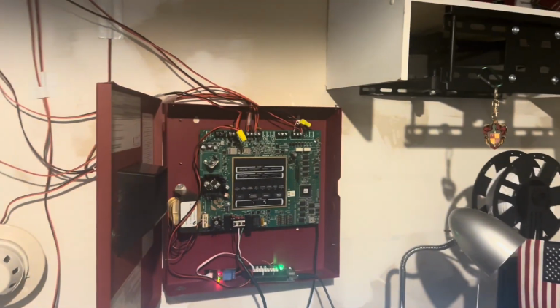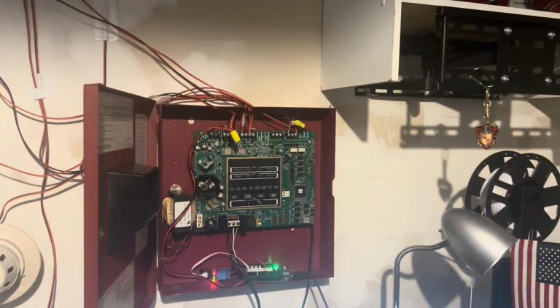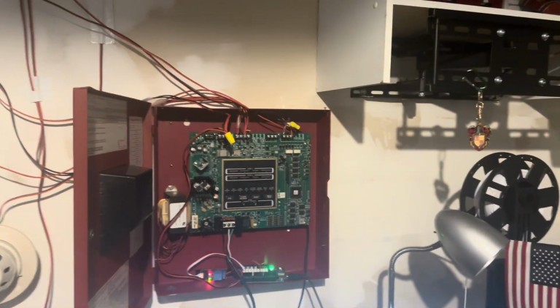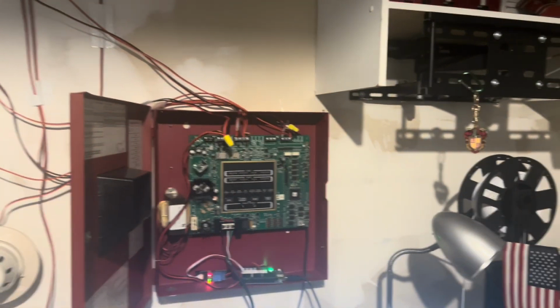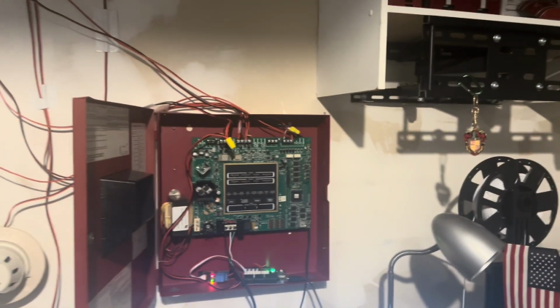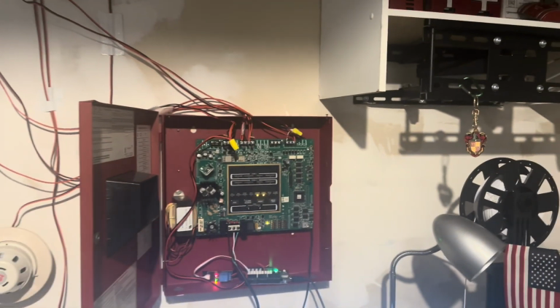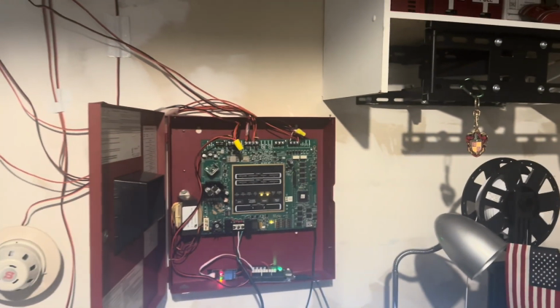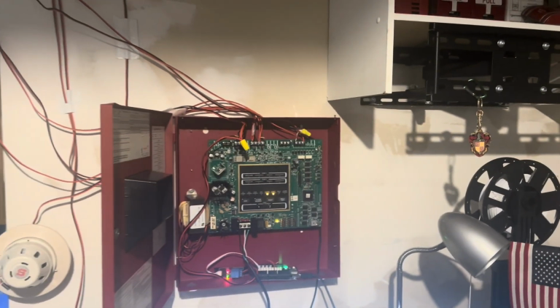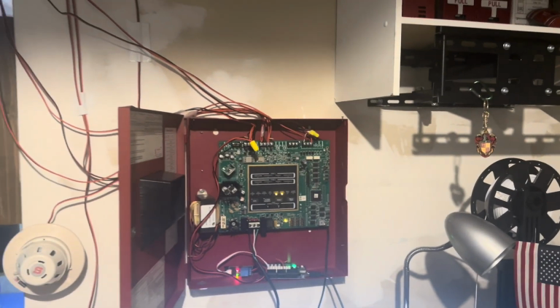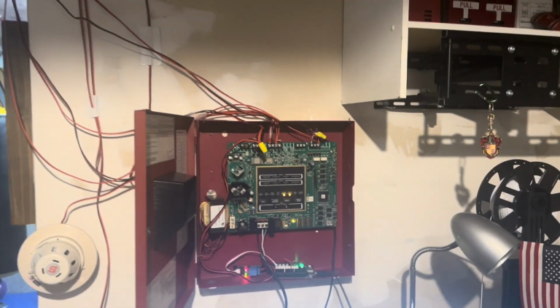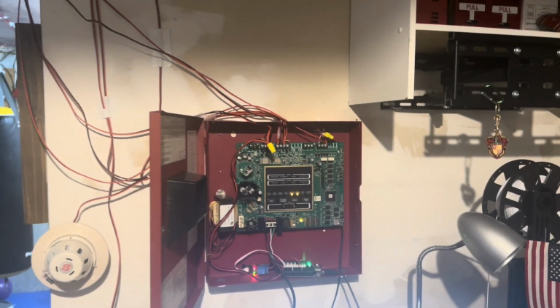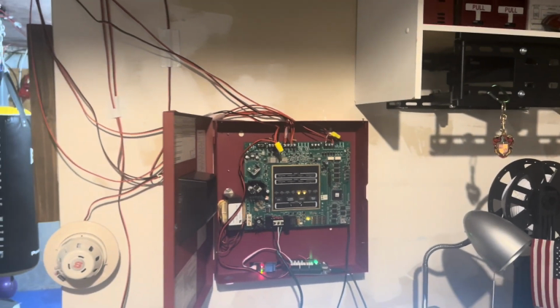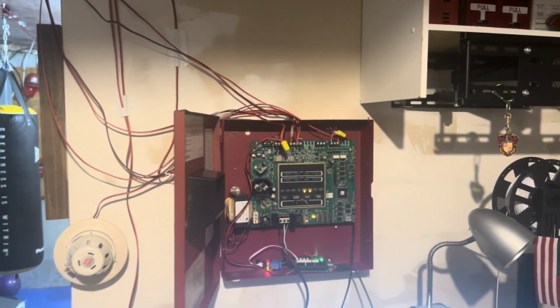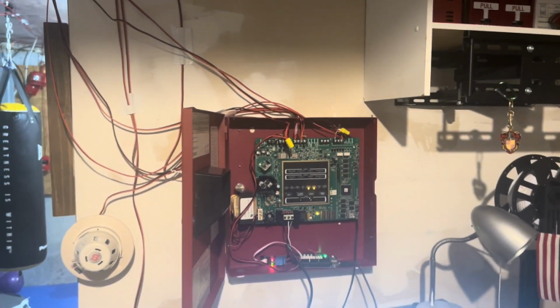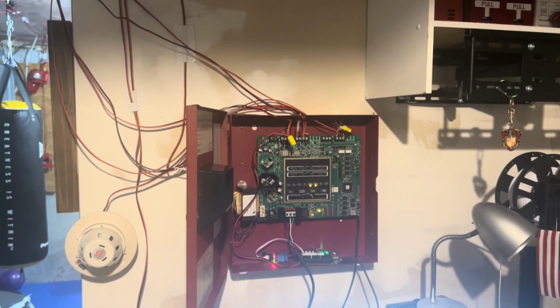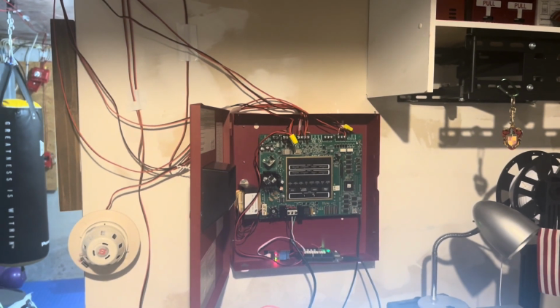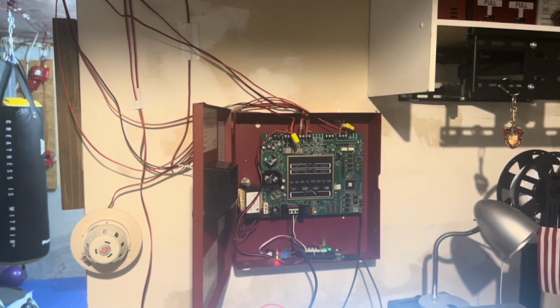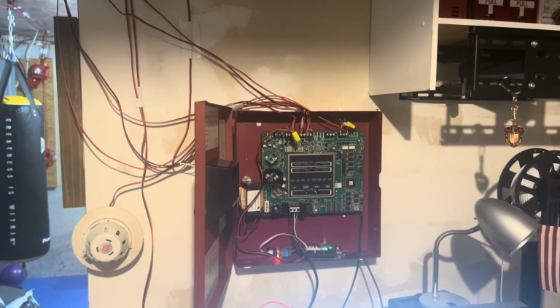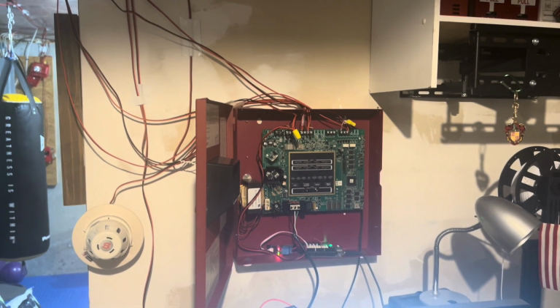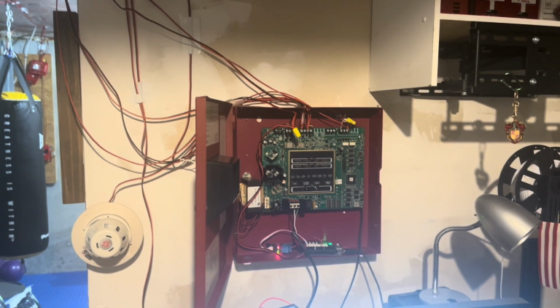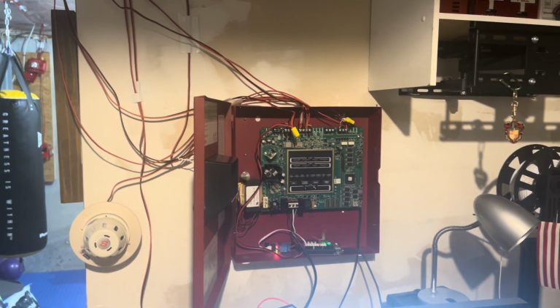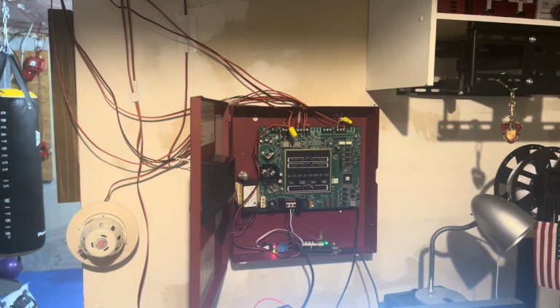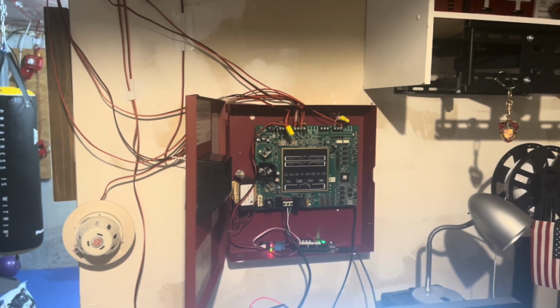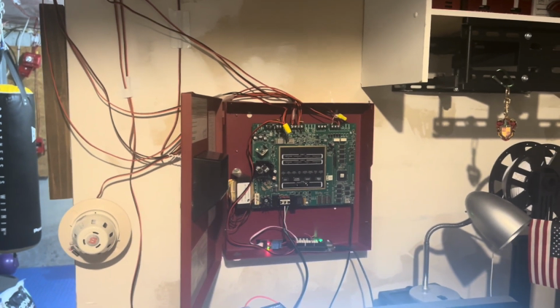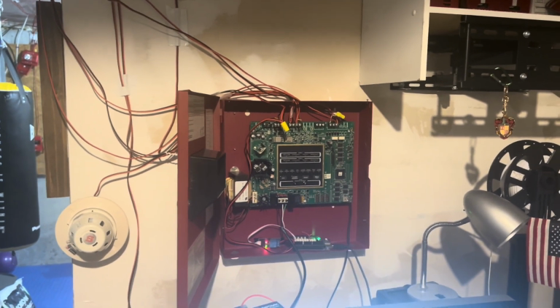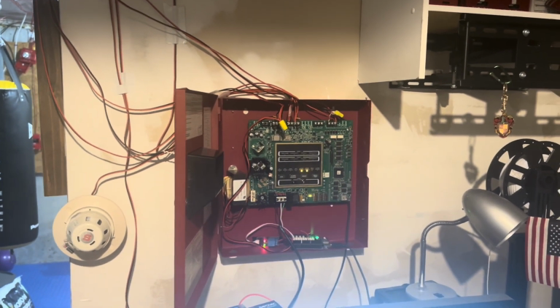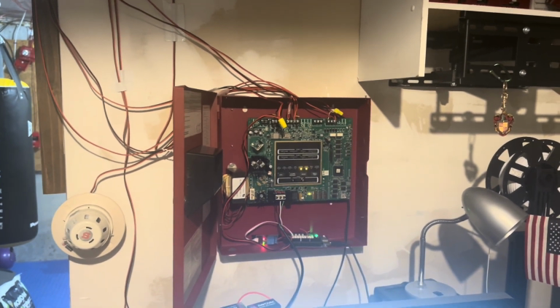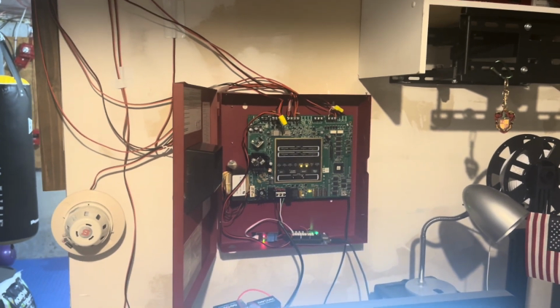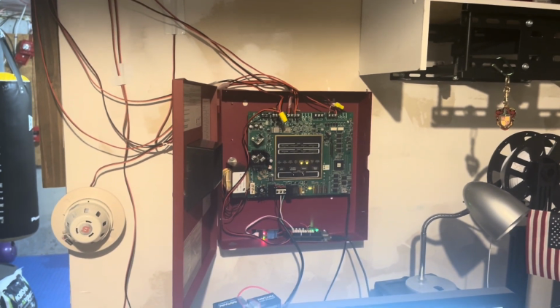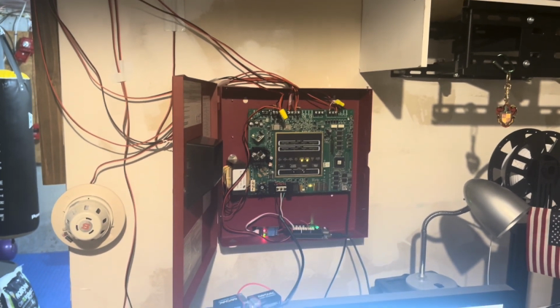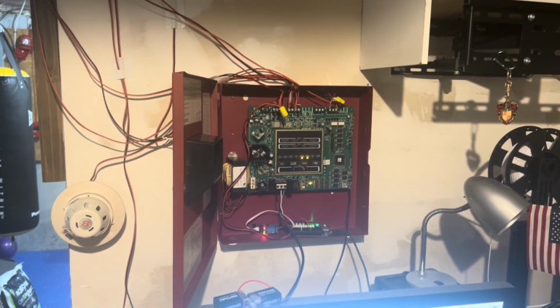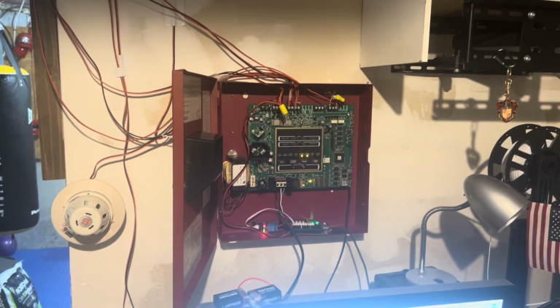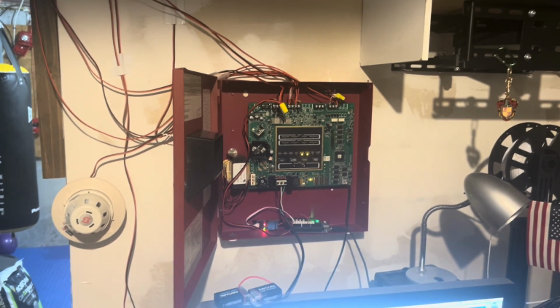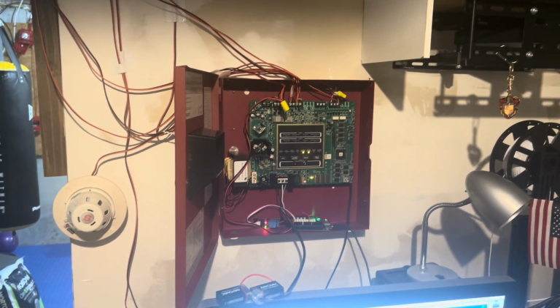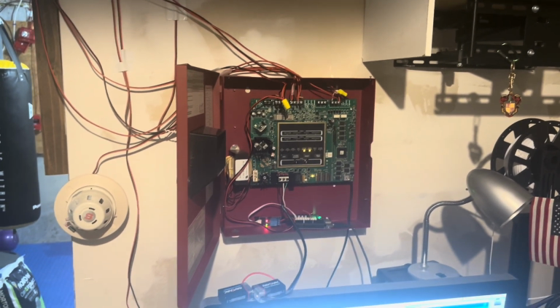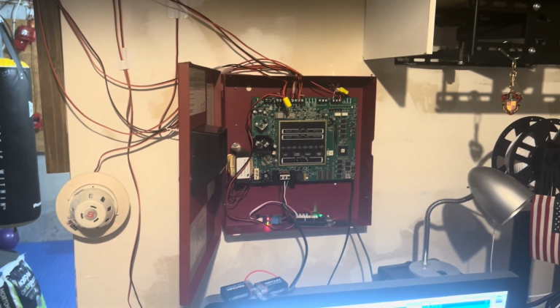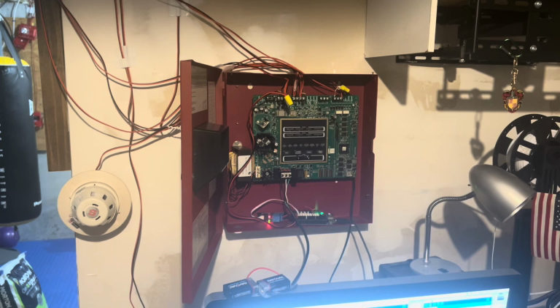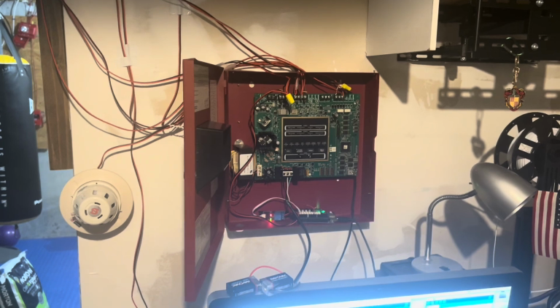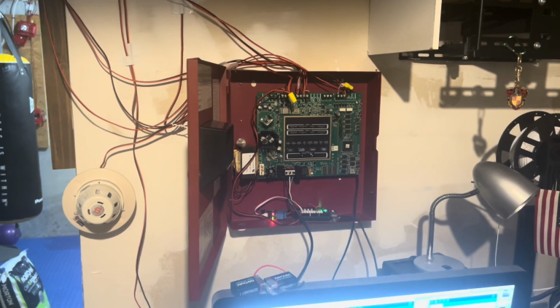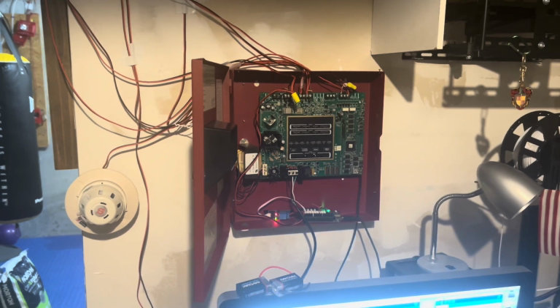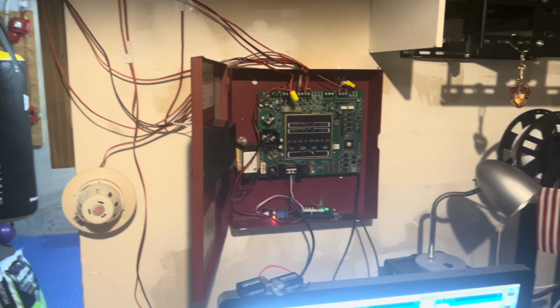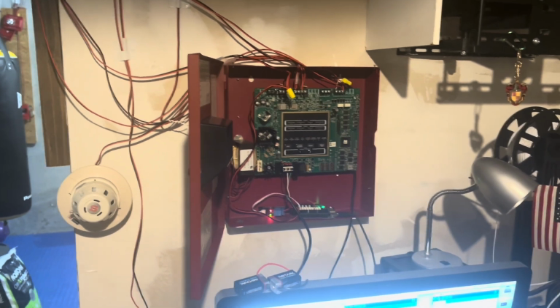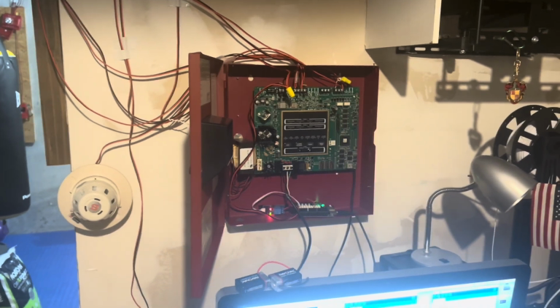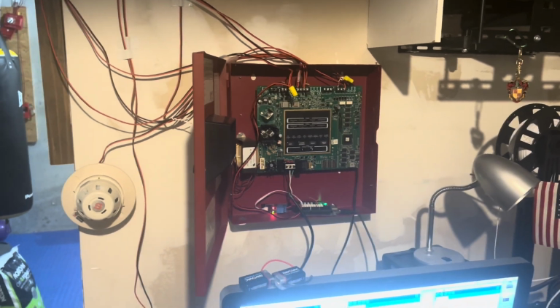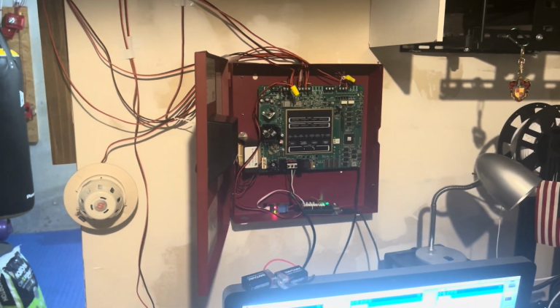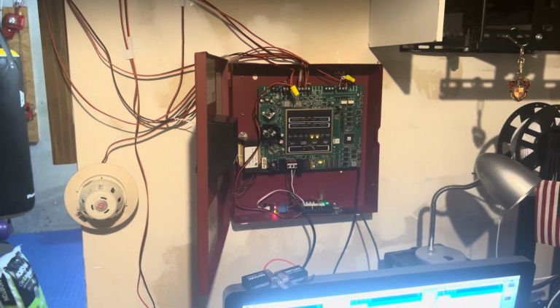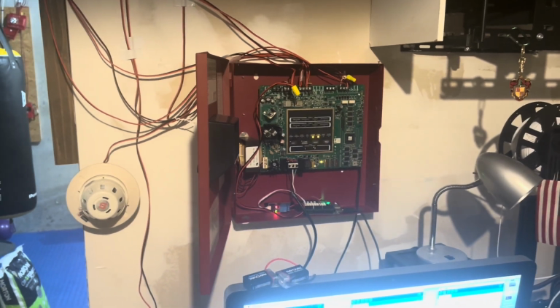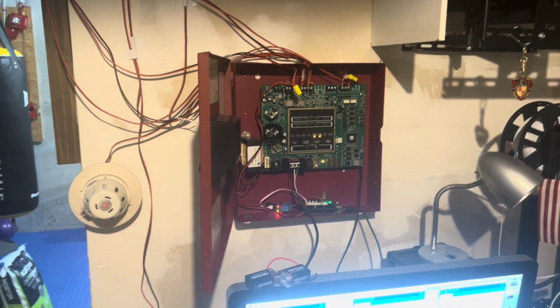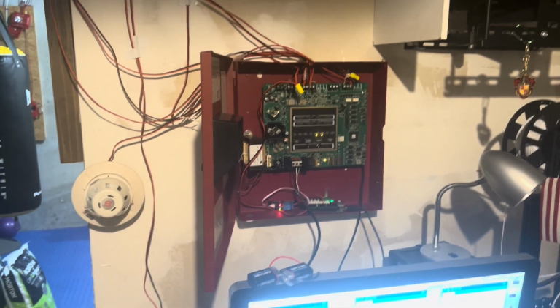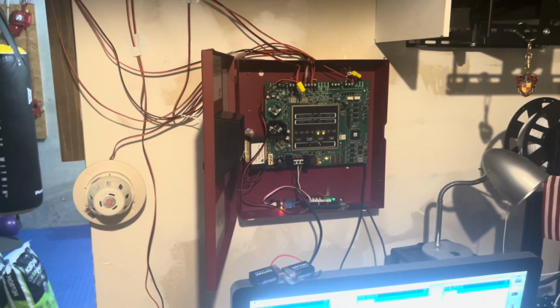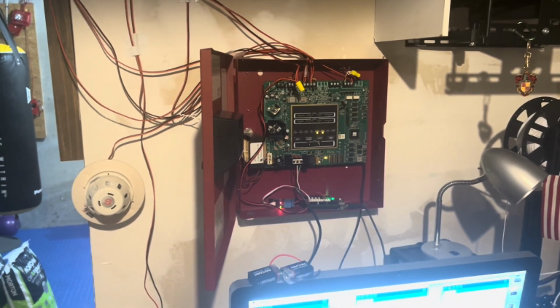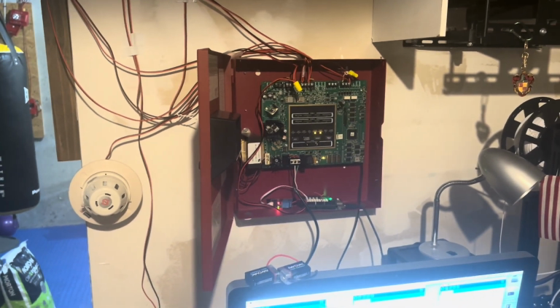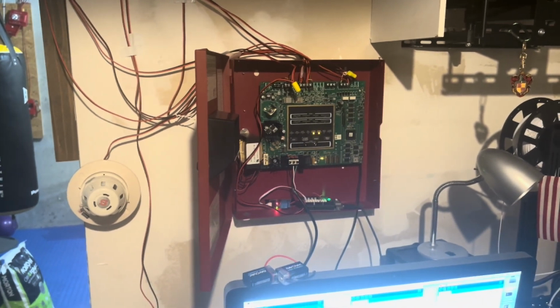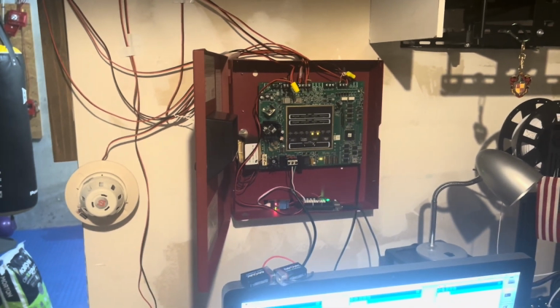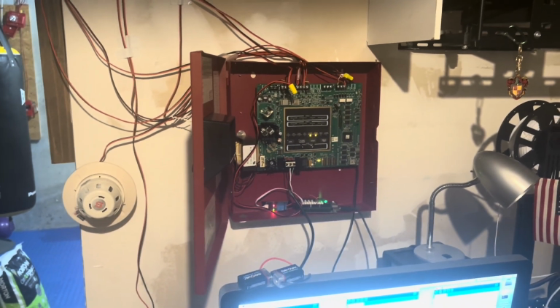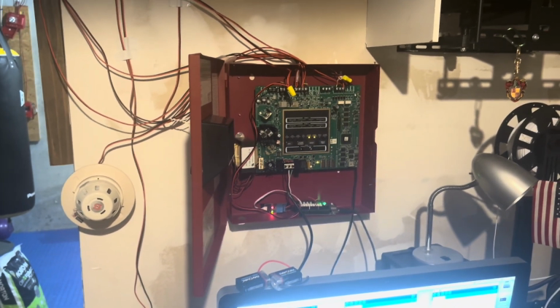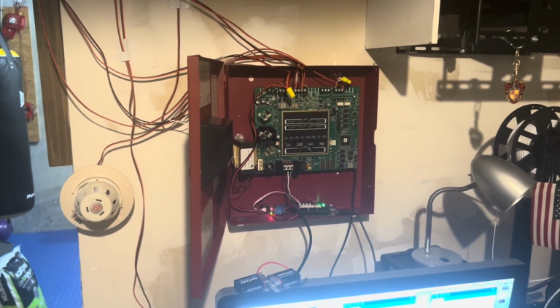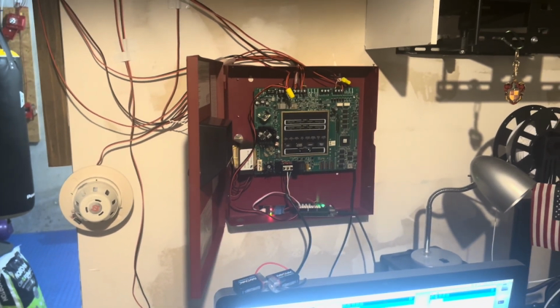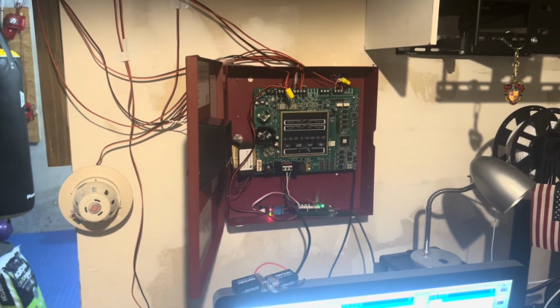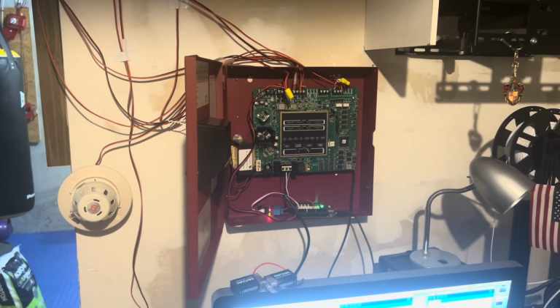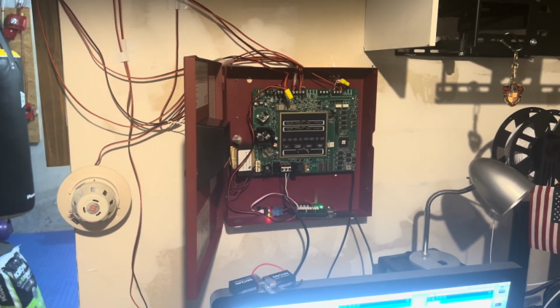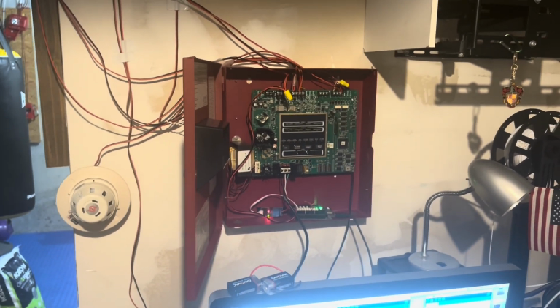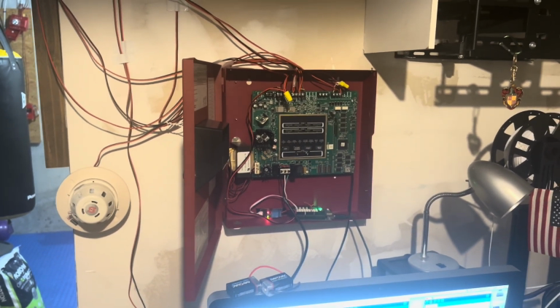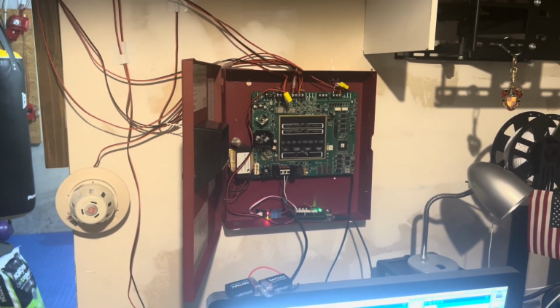Alright ladies and gentlemen, that's it for System Test 42.0. Thank you for watching and I'll see you again in the next video.